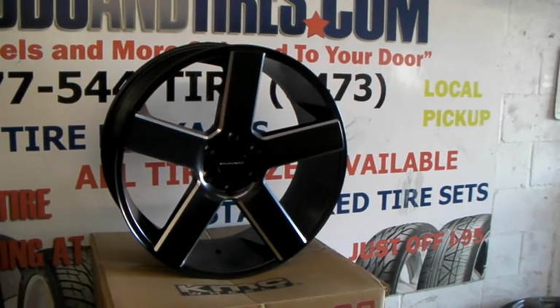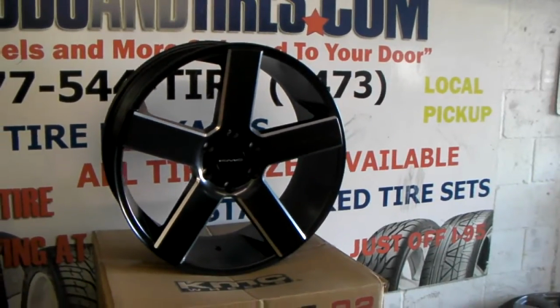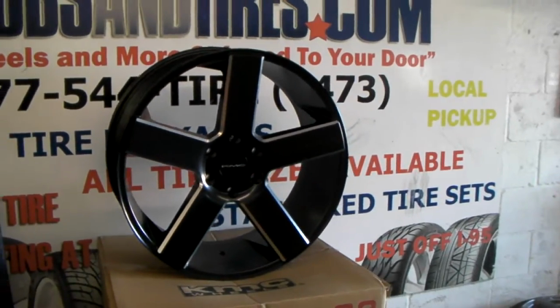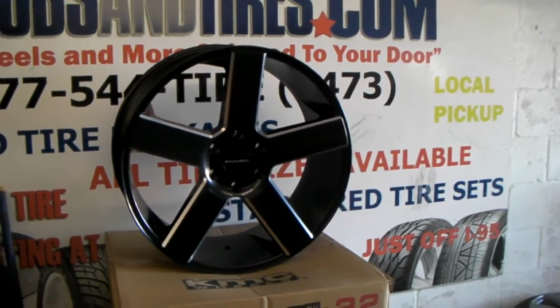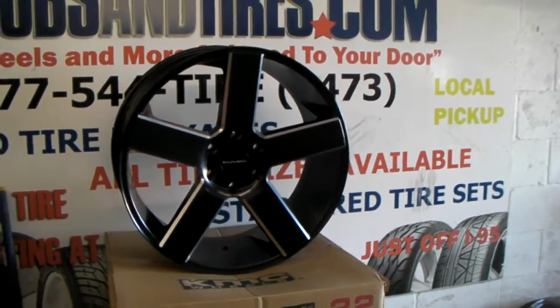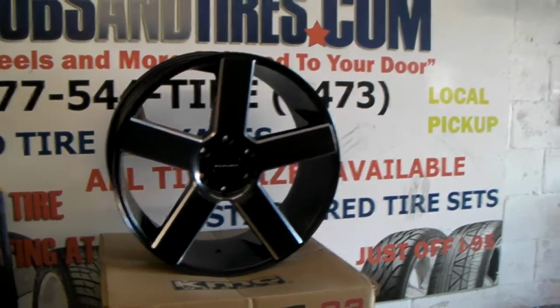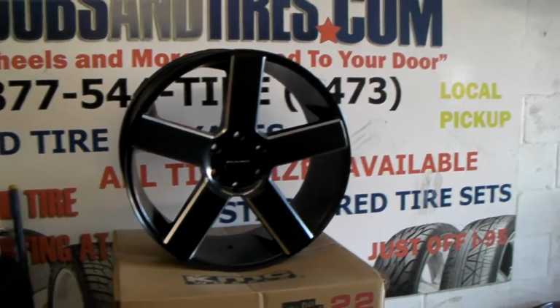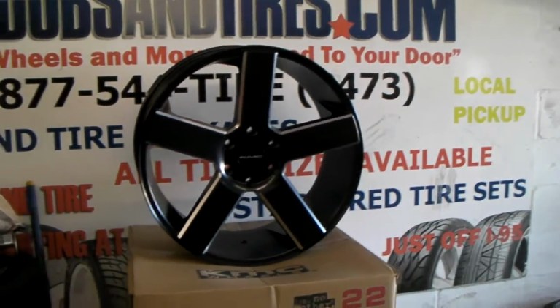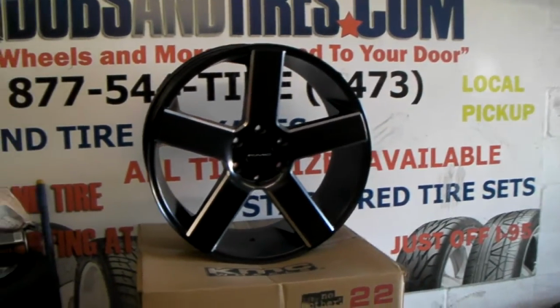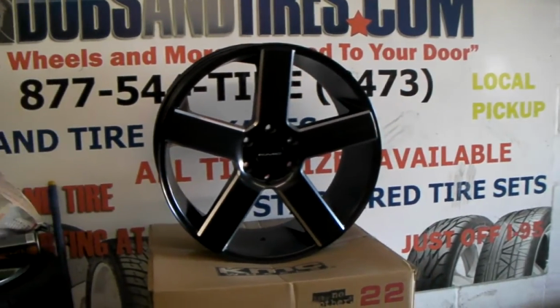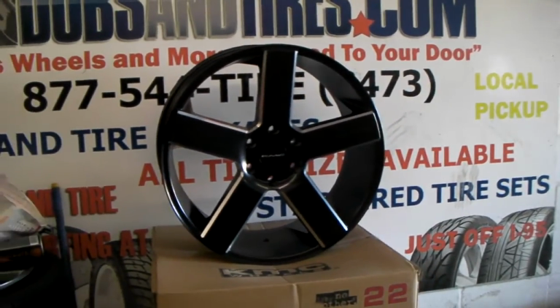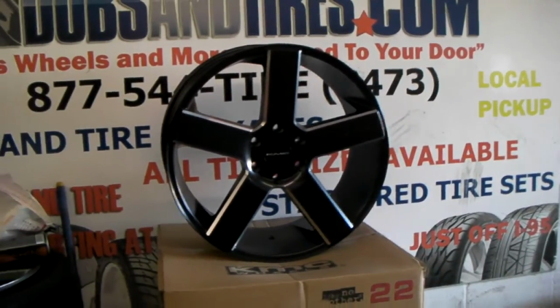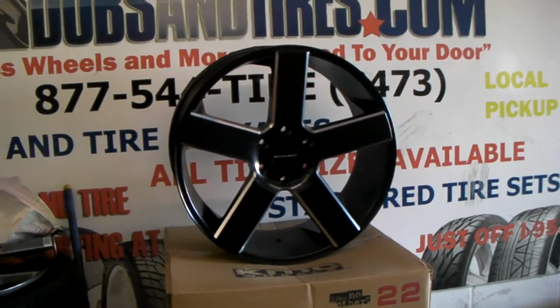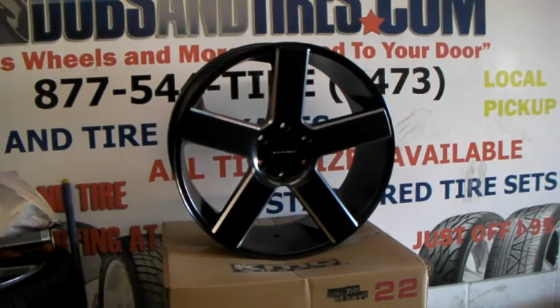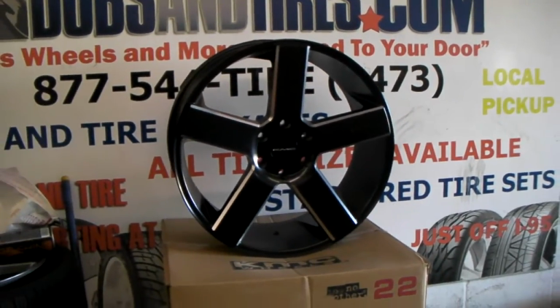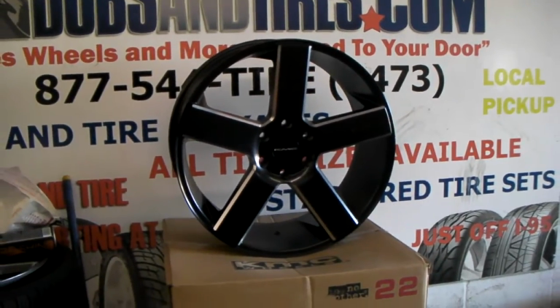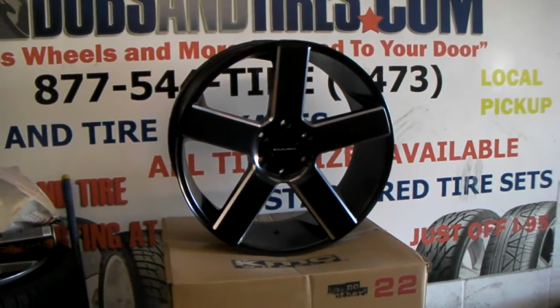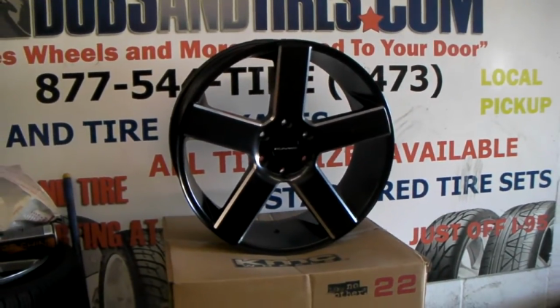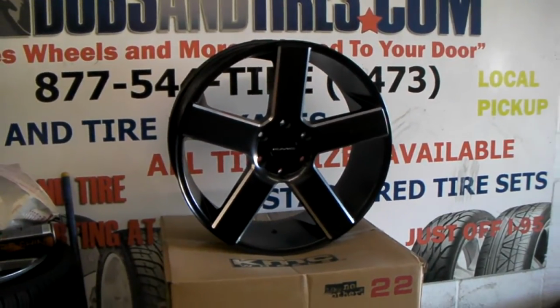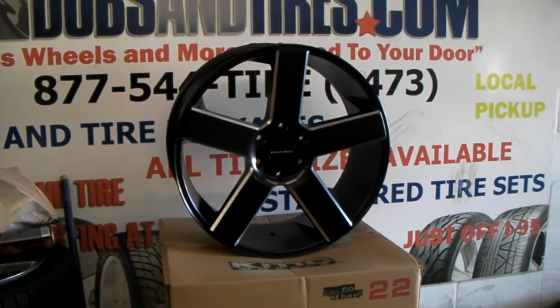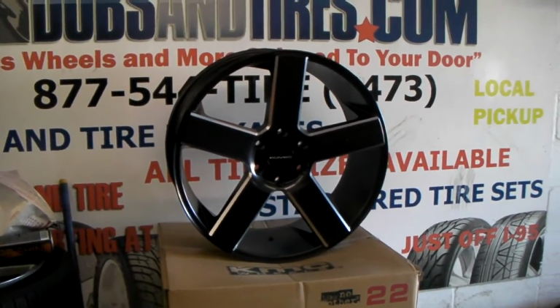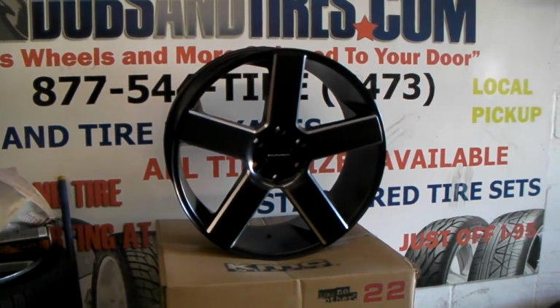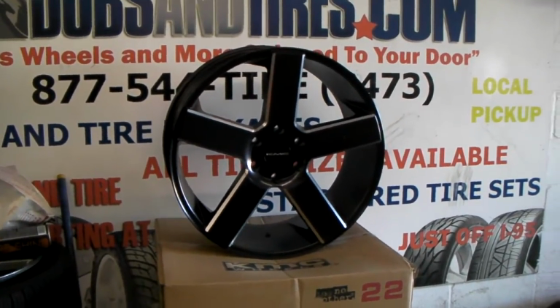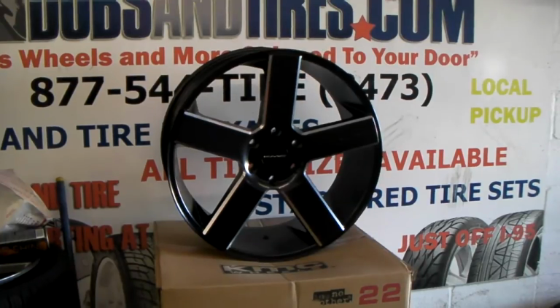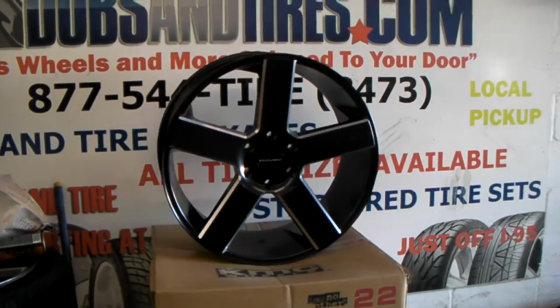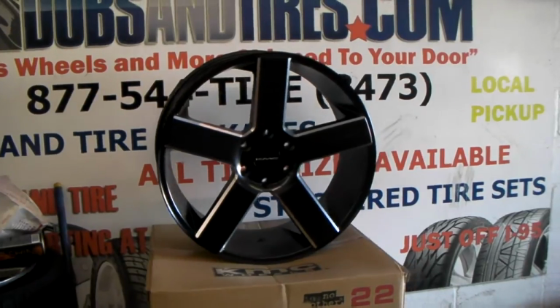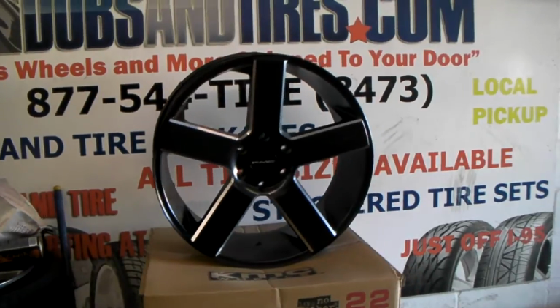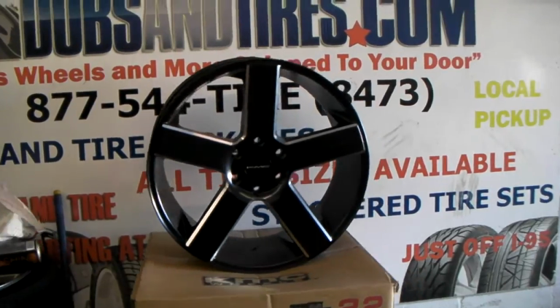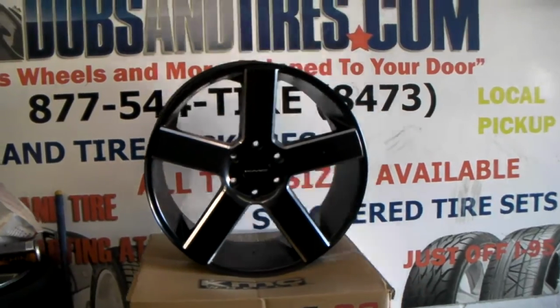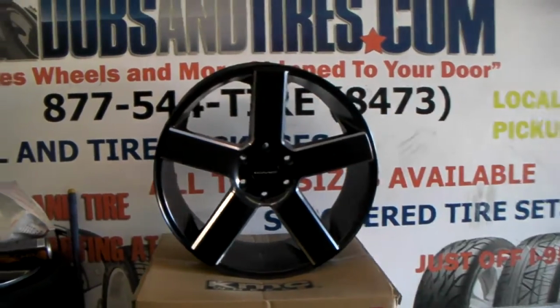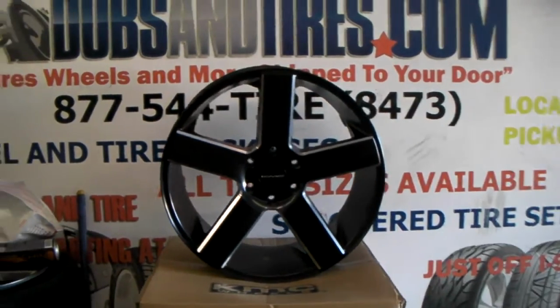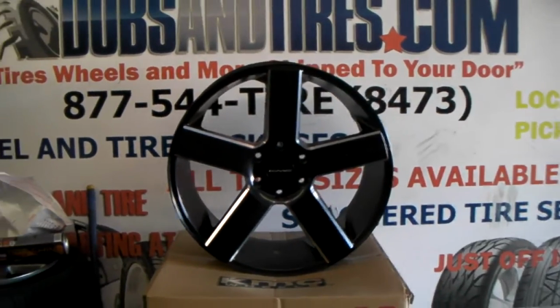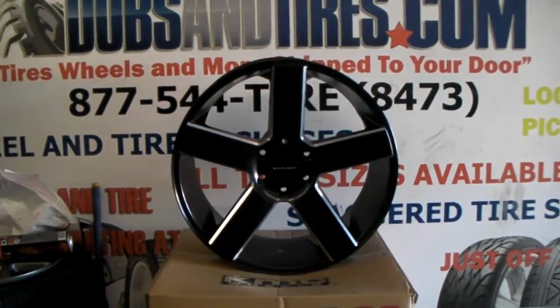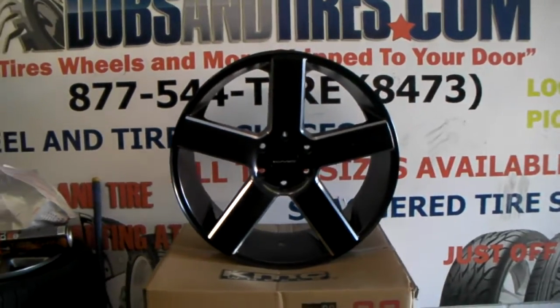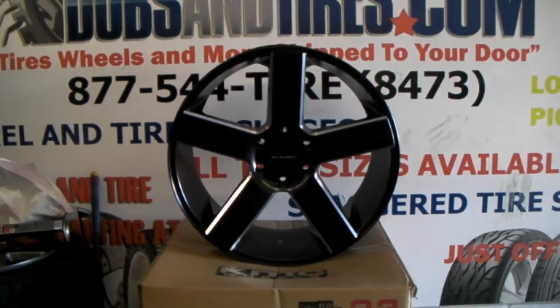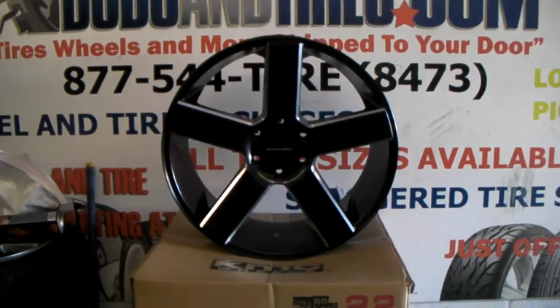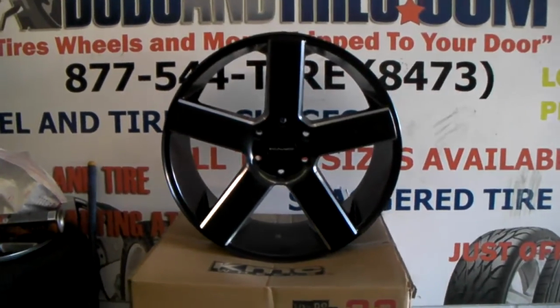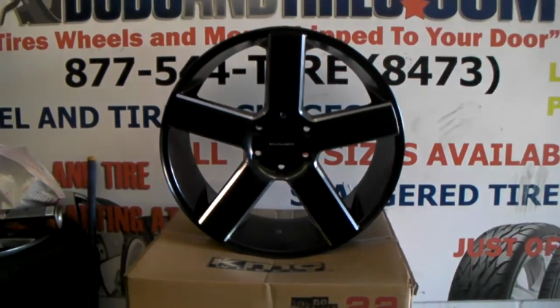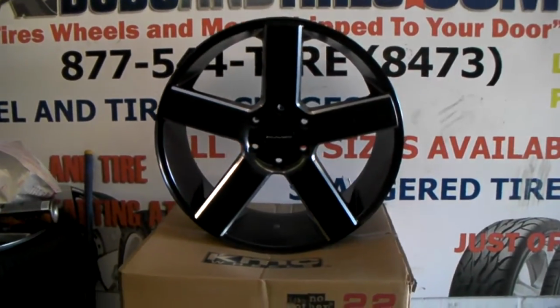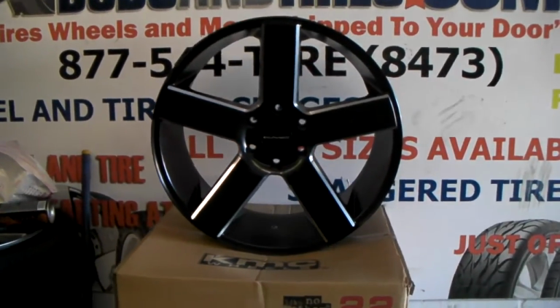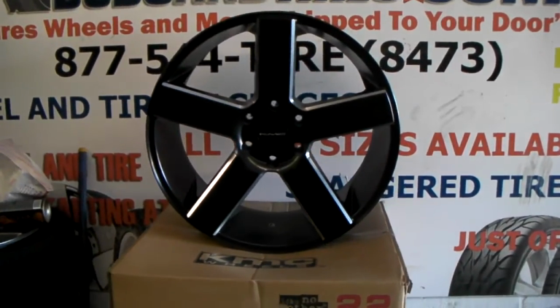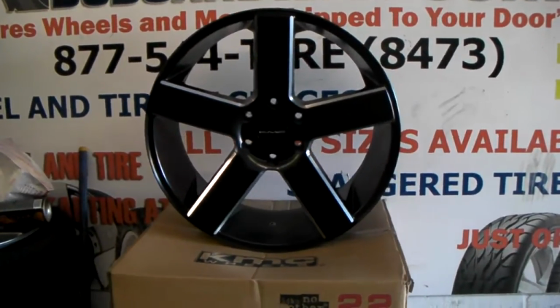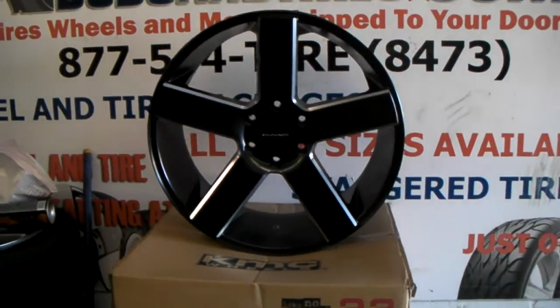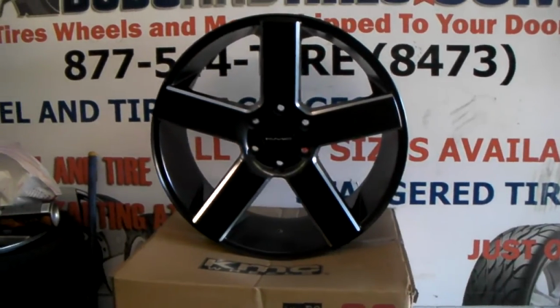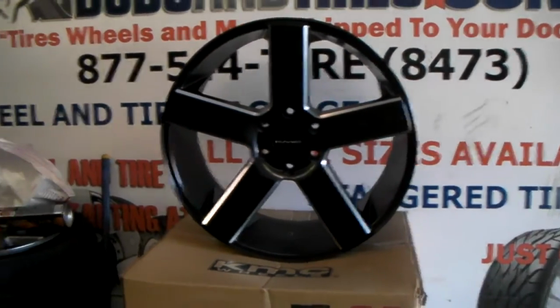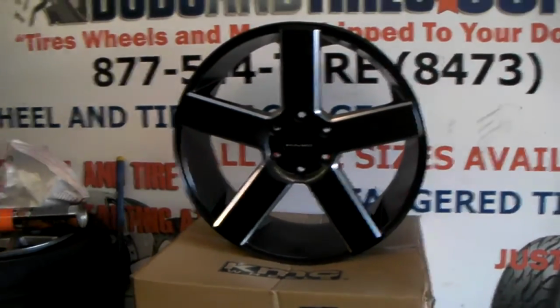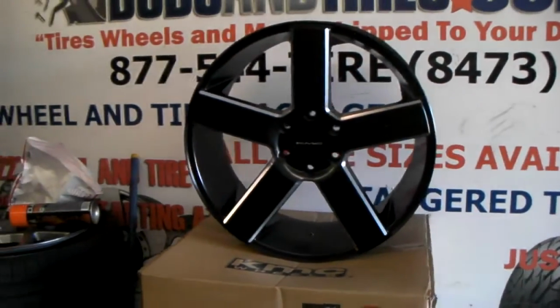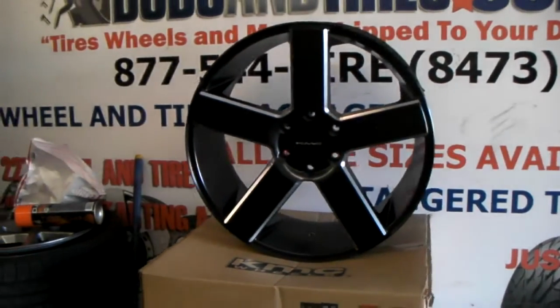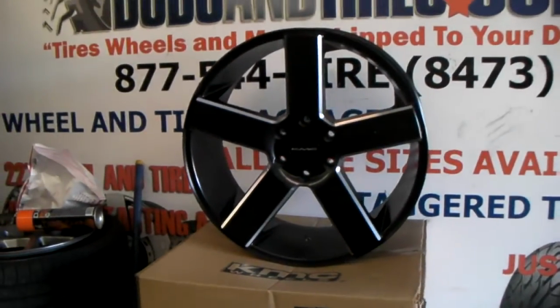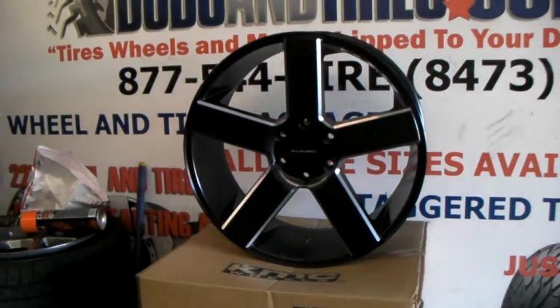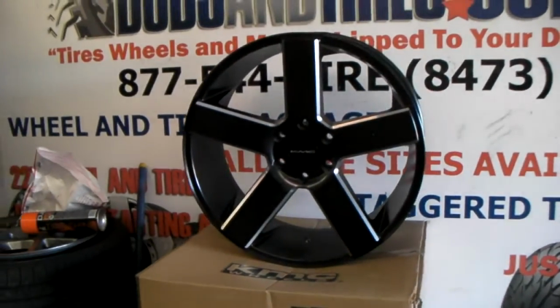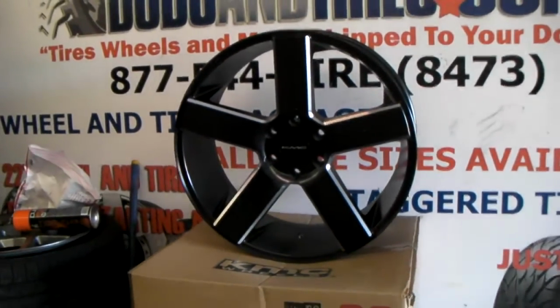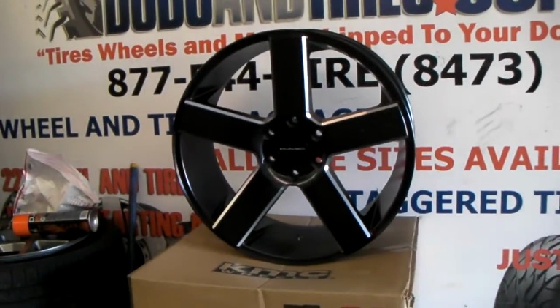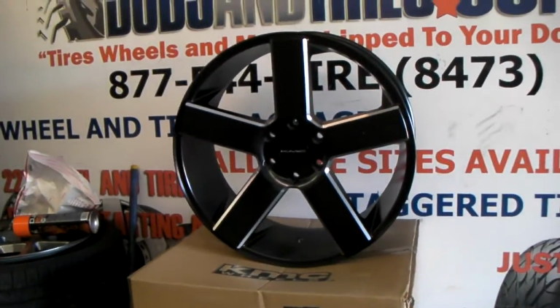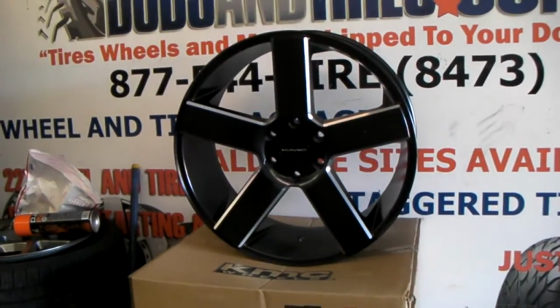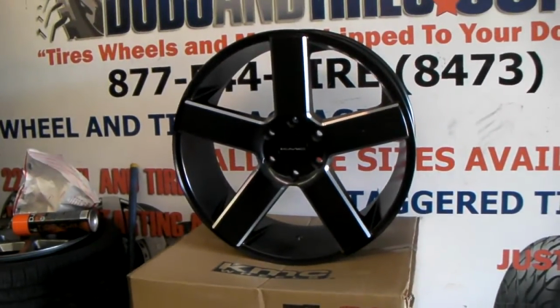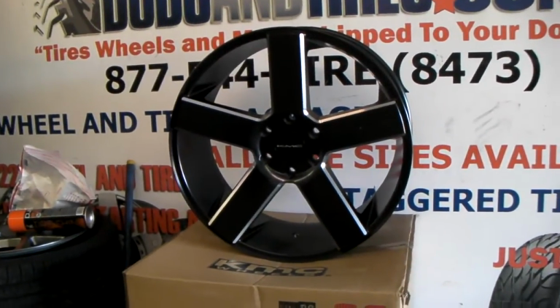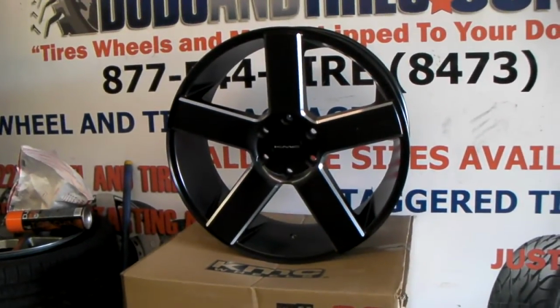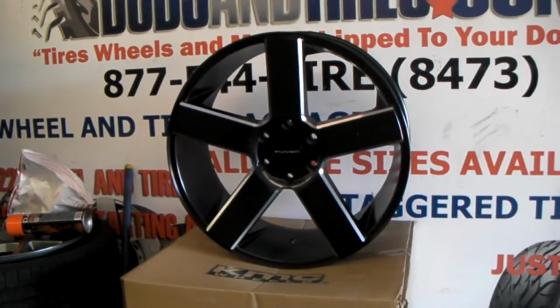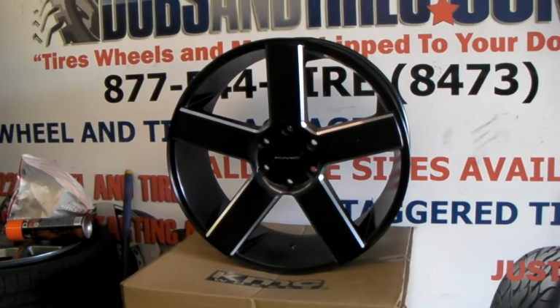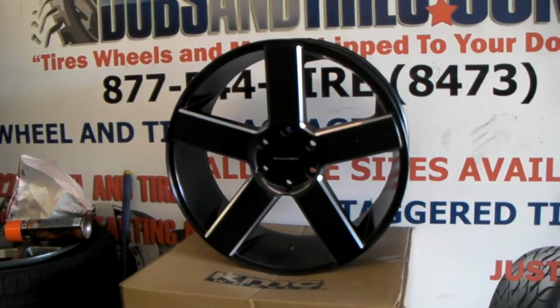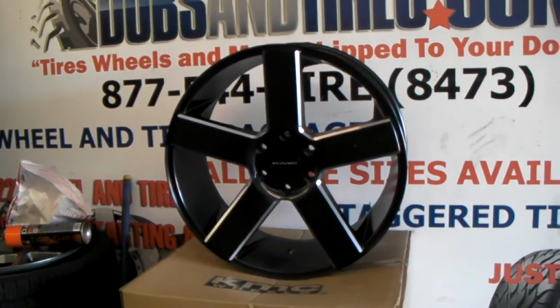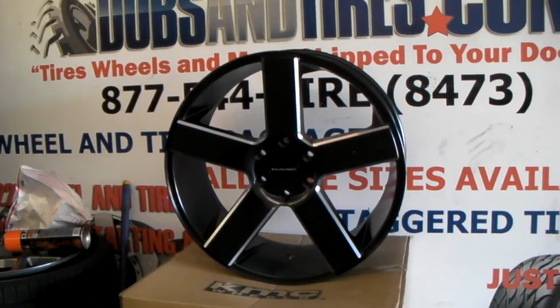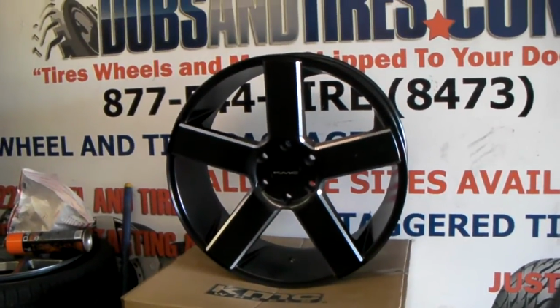You can find these online at DubsandTires.com for some of the best prices you'll find, or call us at 877-544-8473.